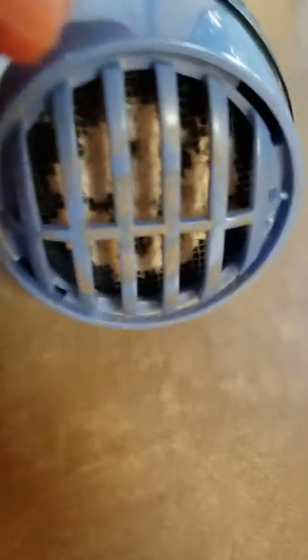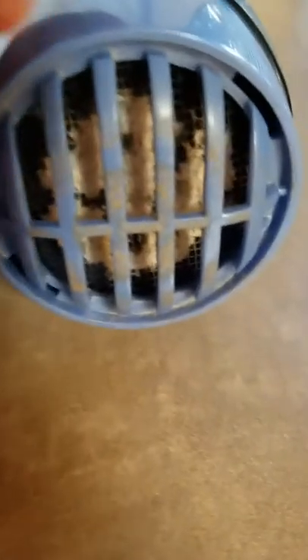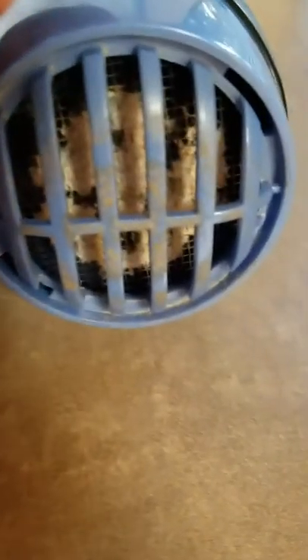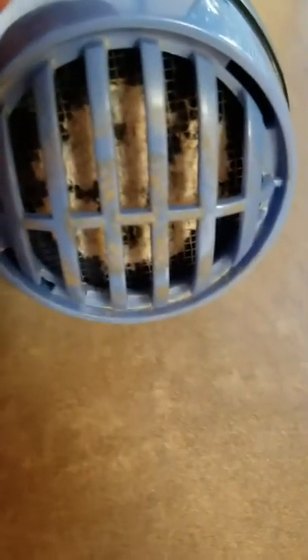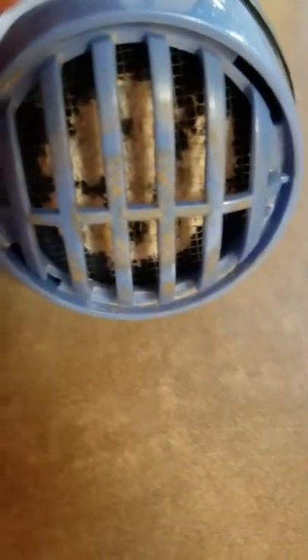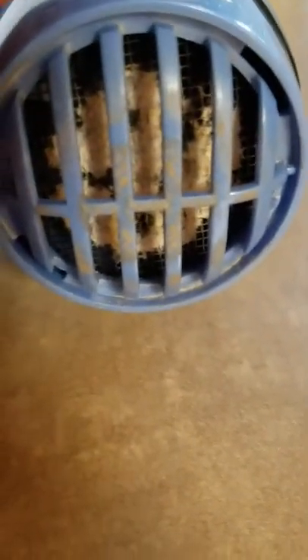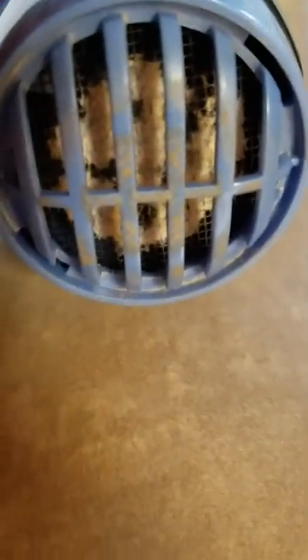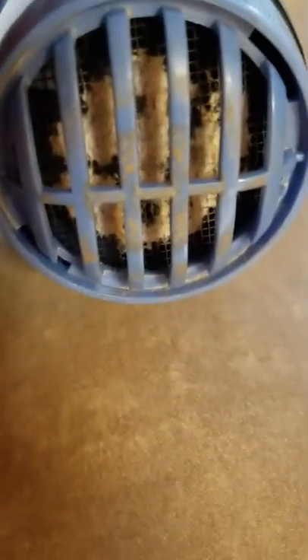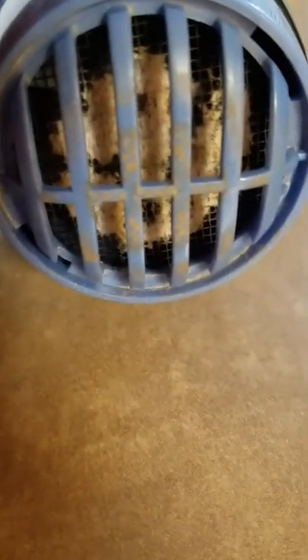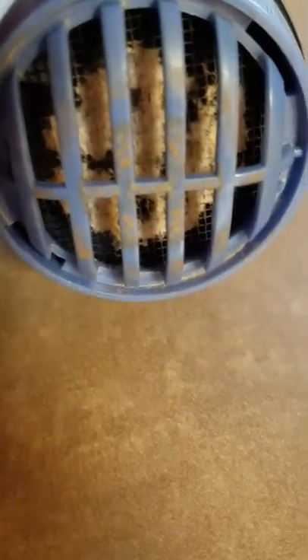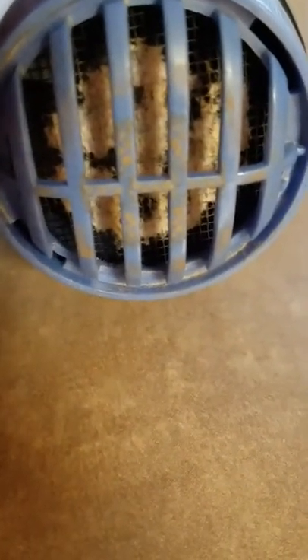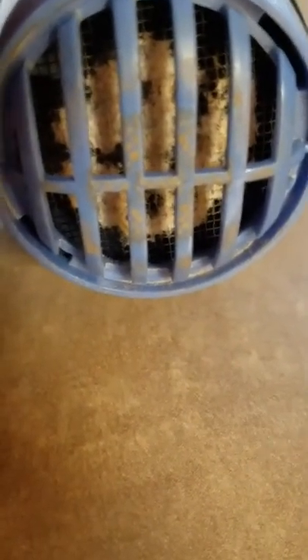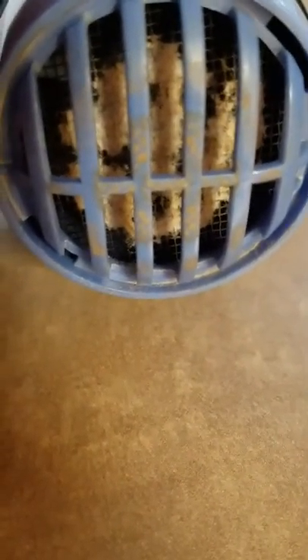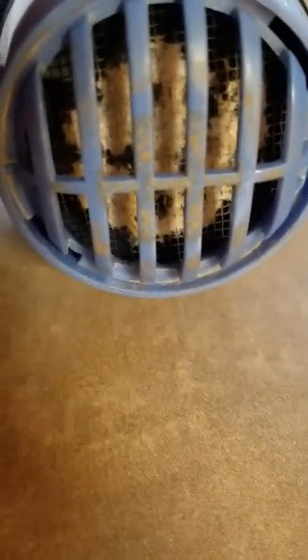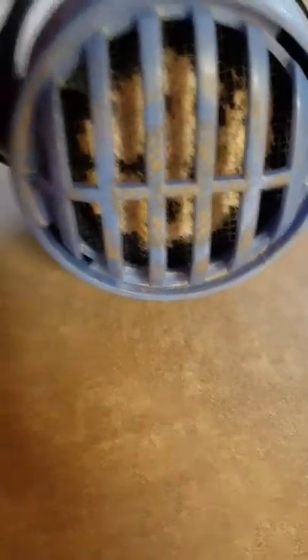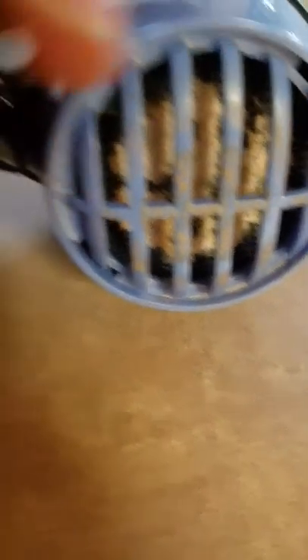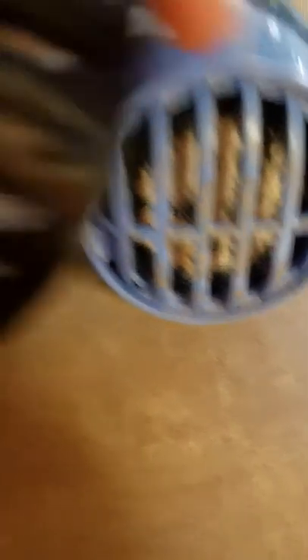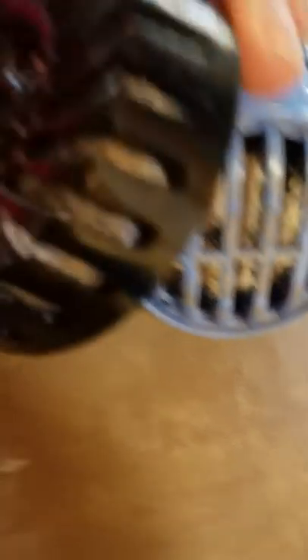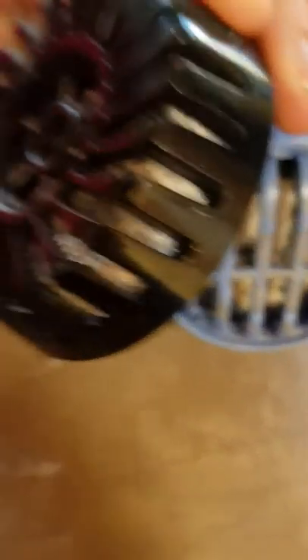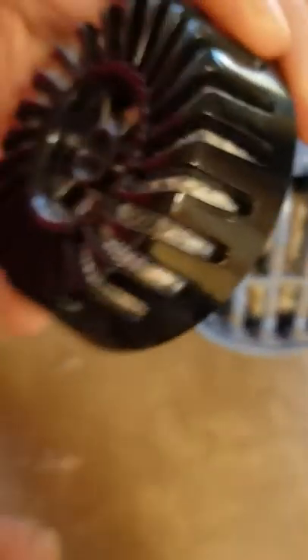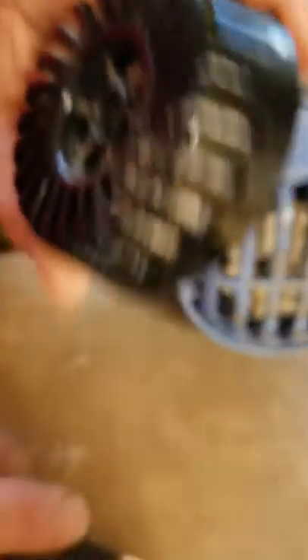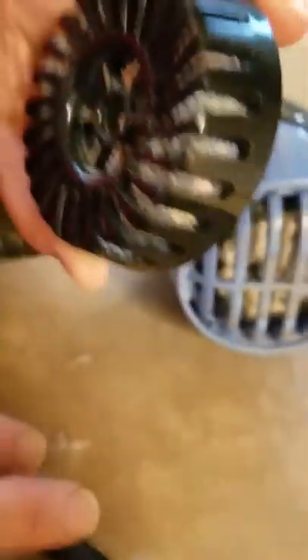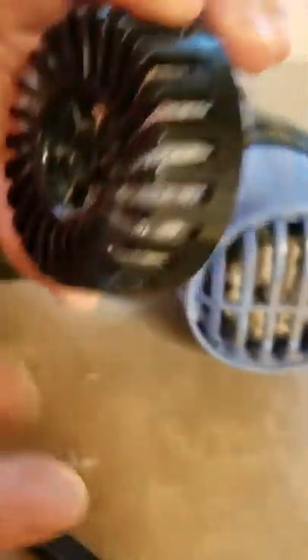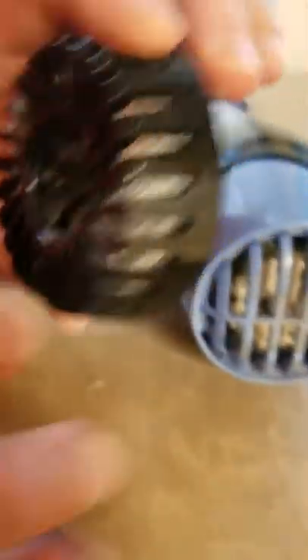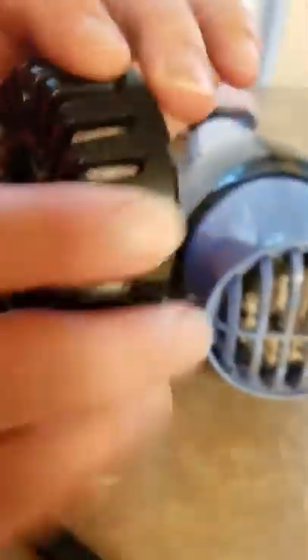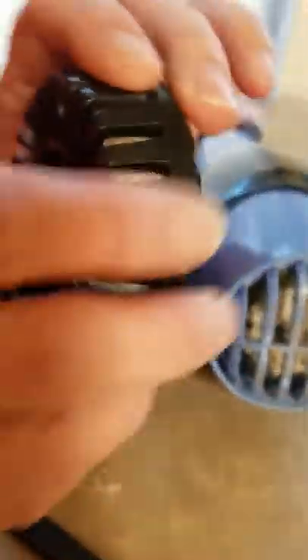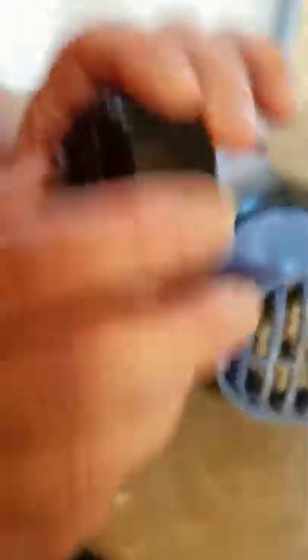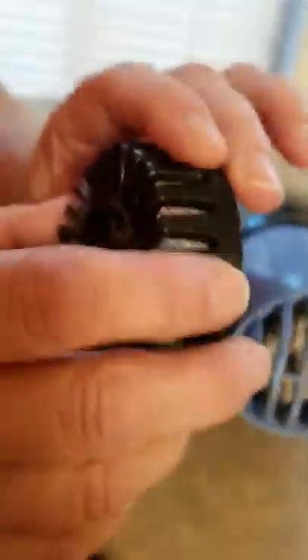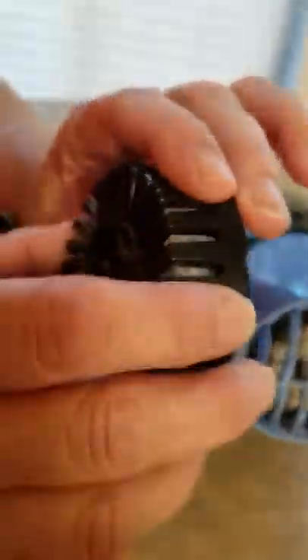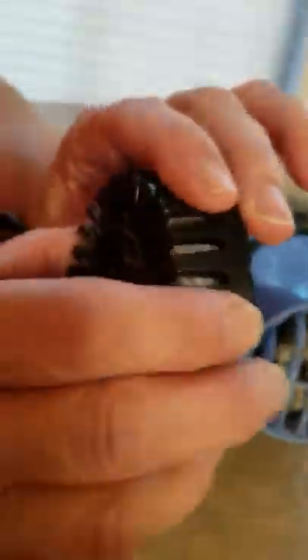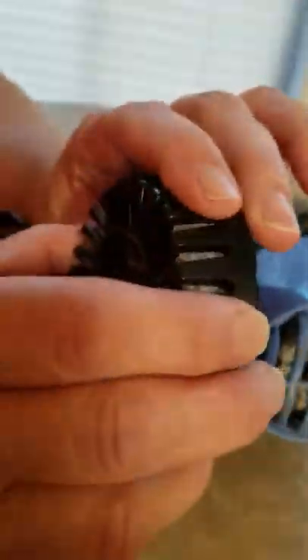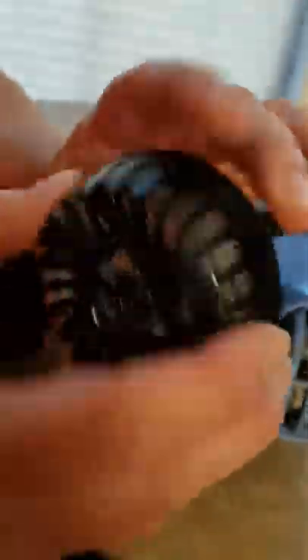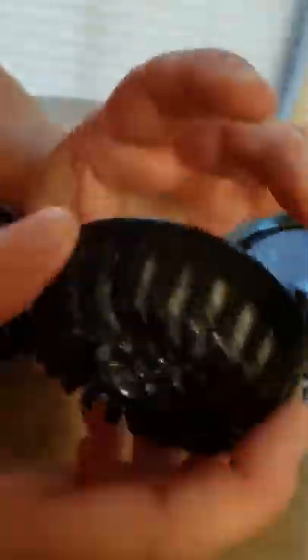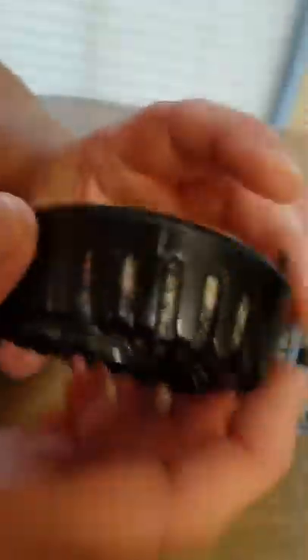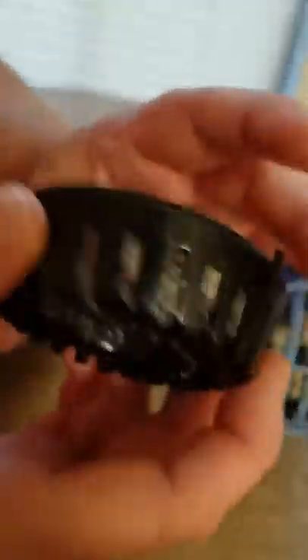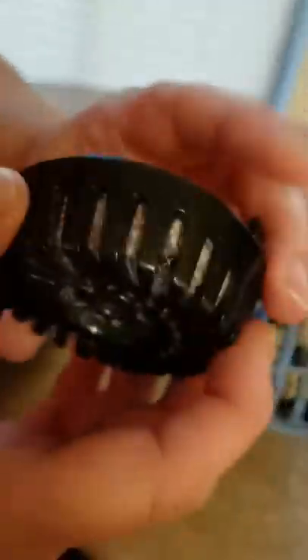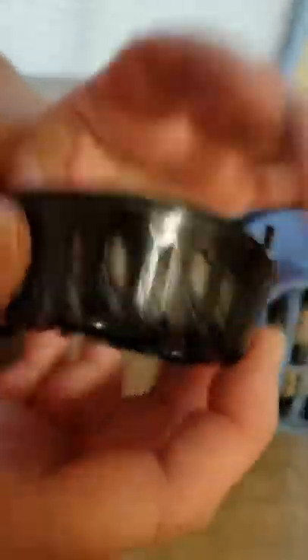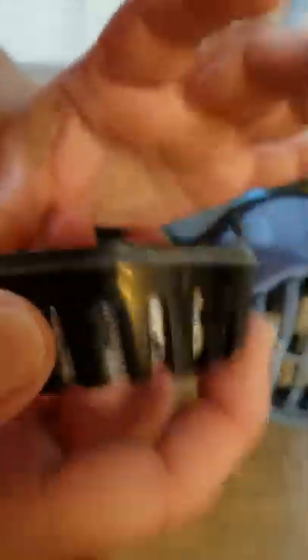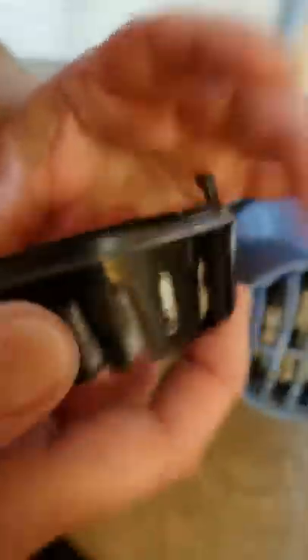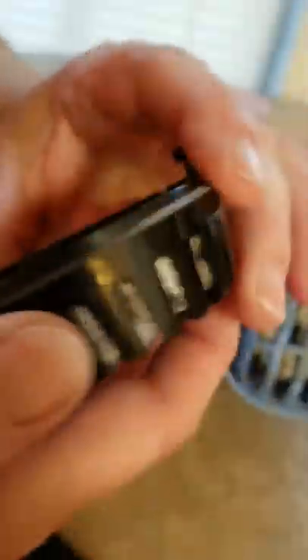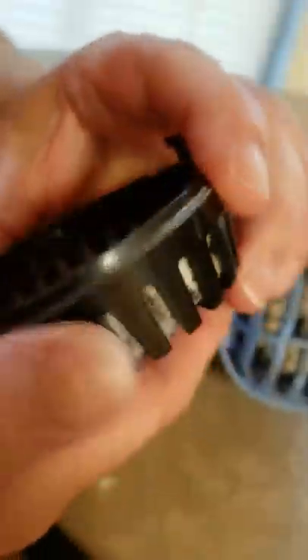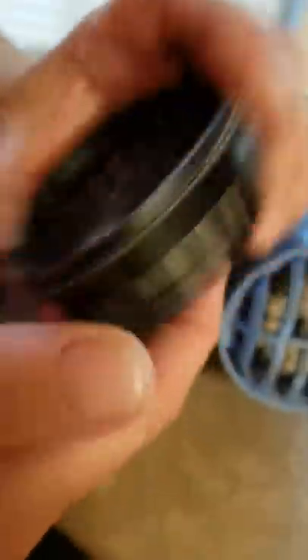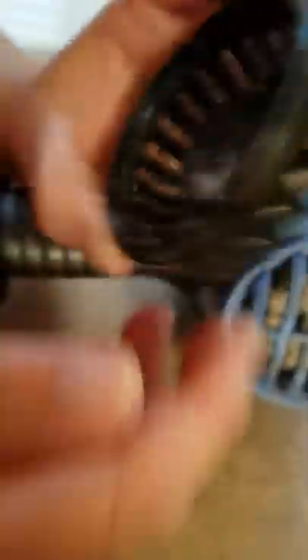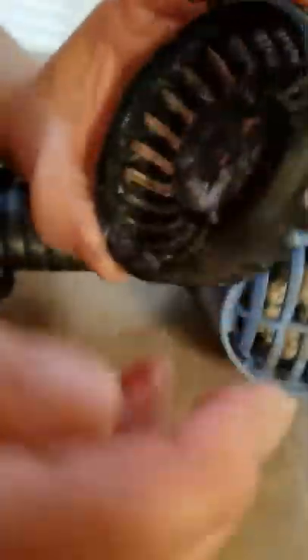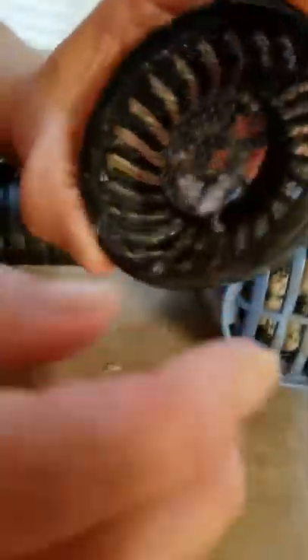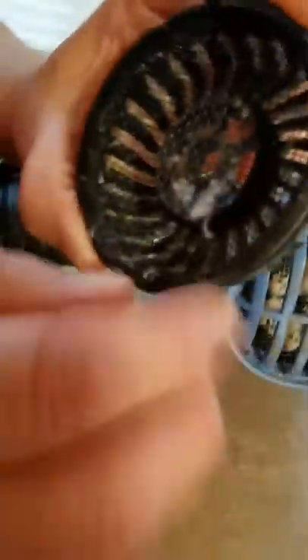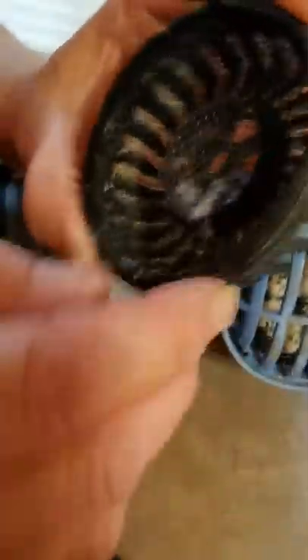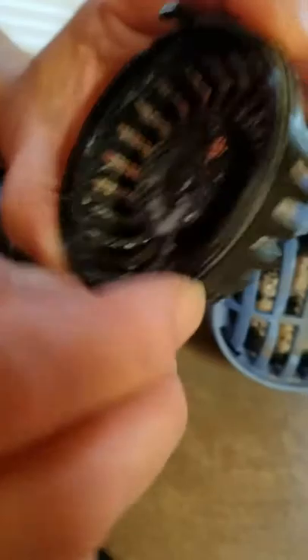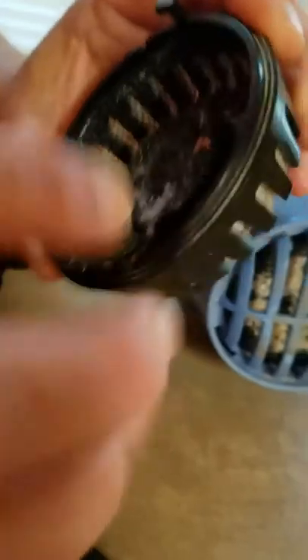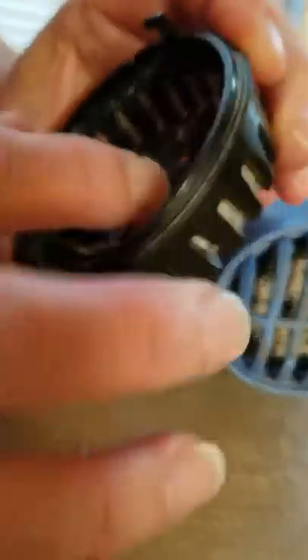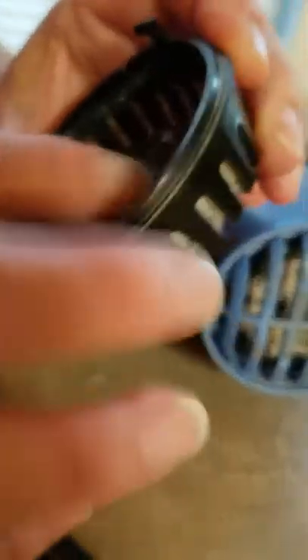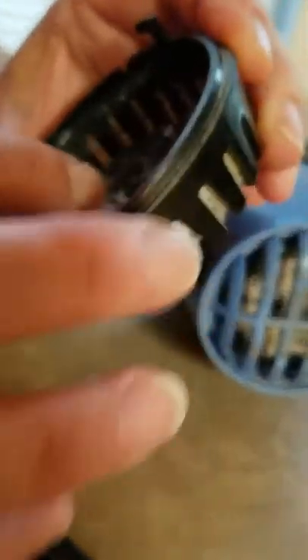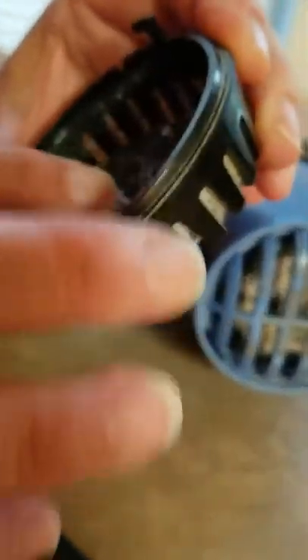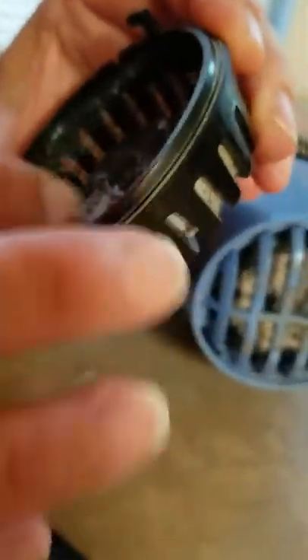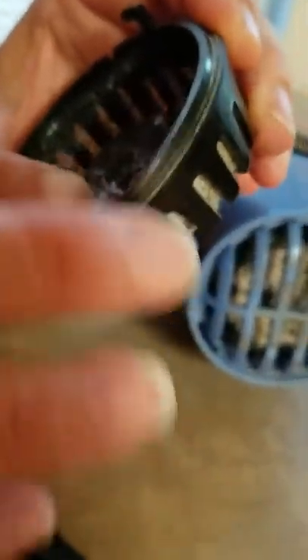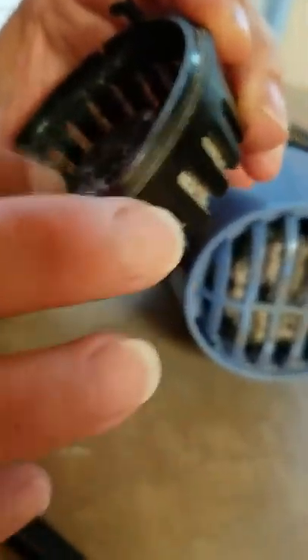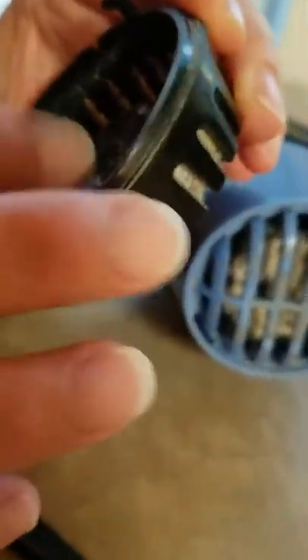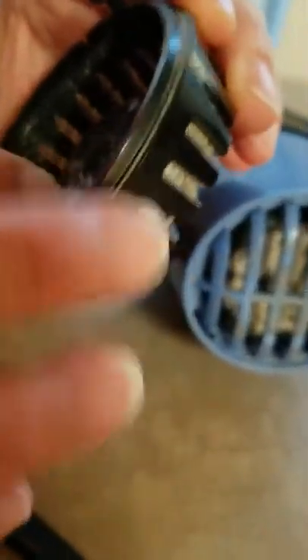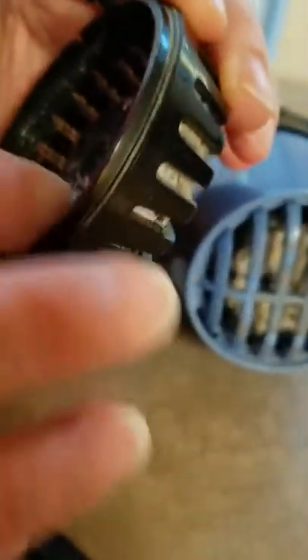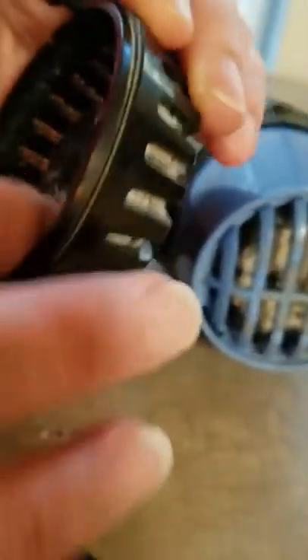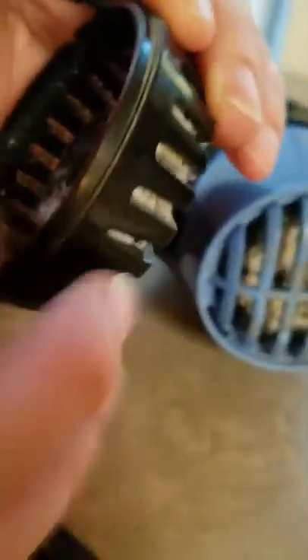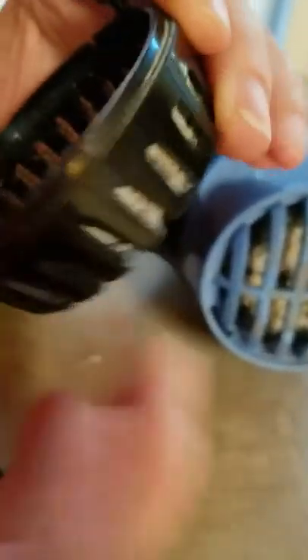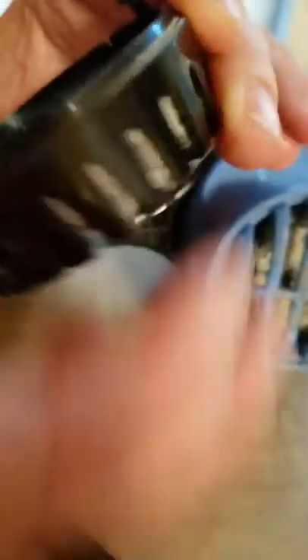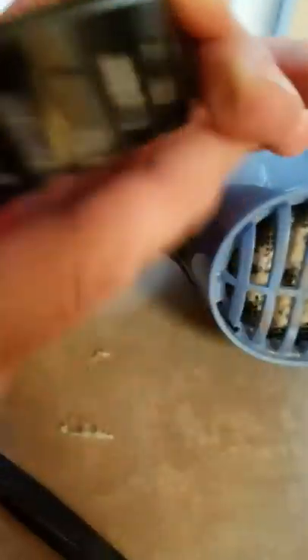After you do that, you want to make sure that it's completely dry. Either this way — on some of them, if you can't take this off and do it this way, then...